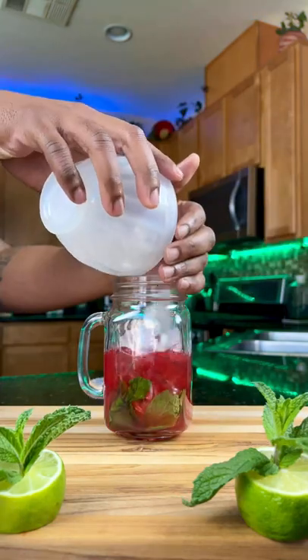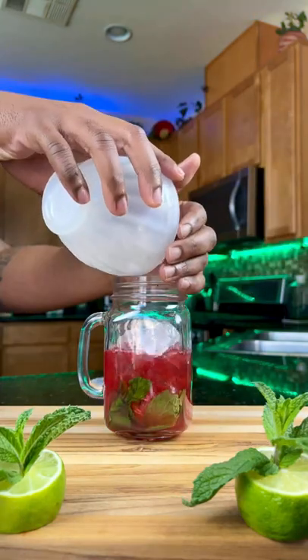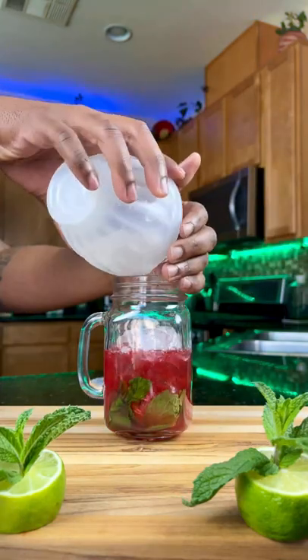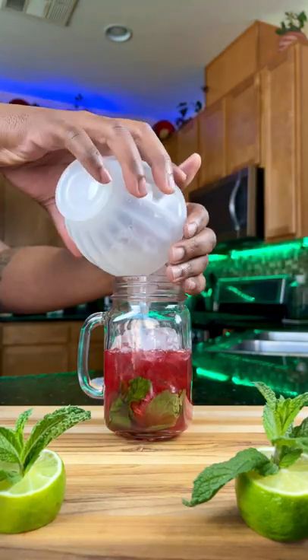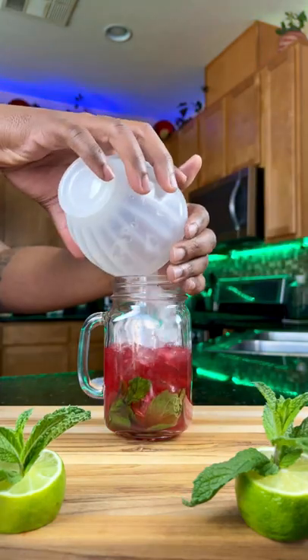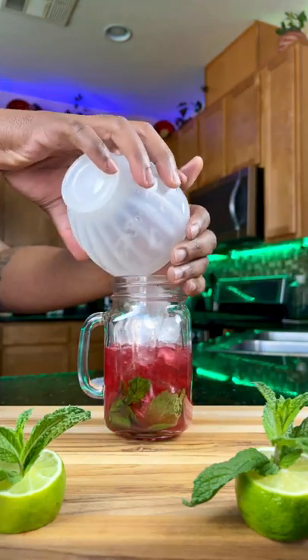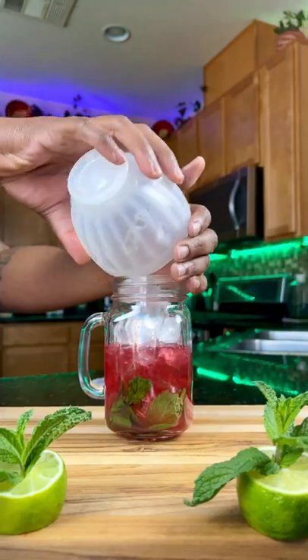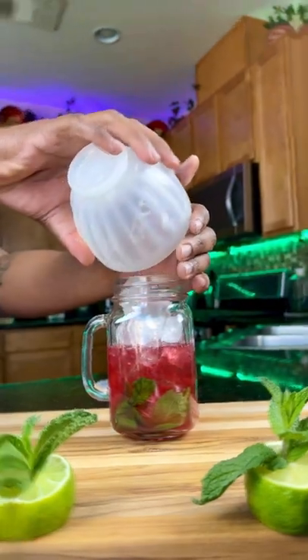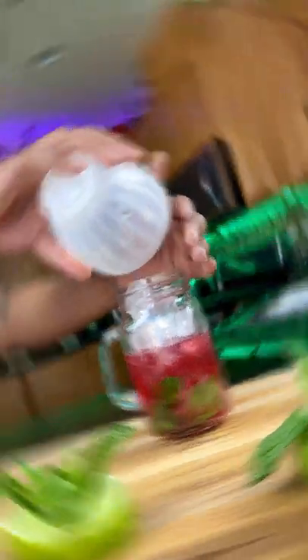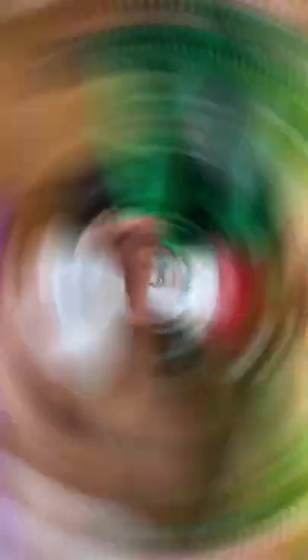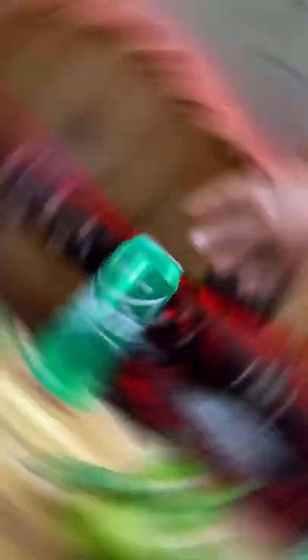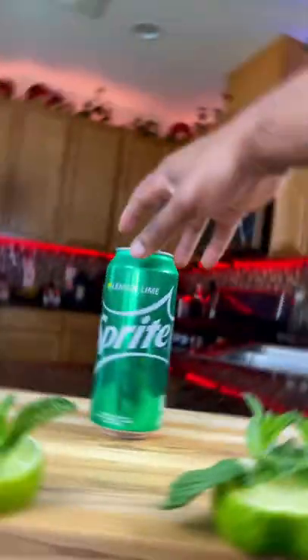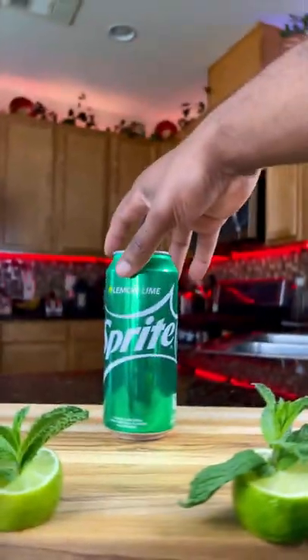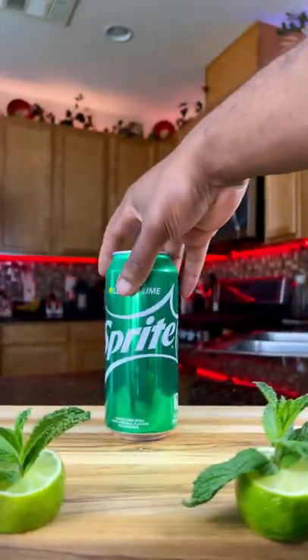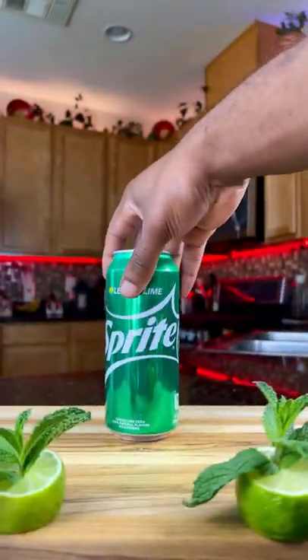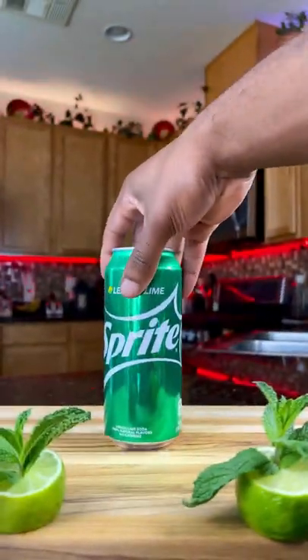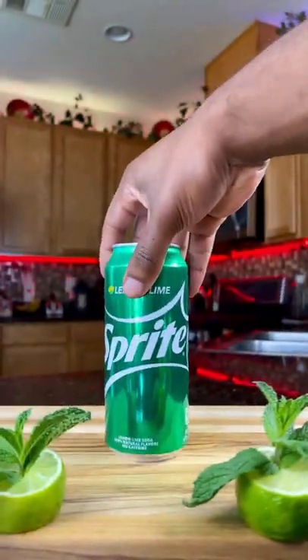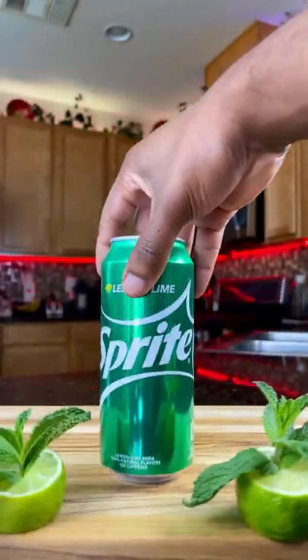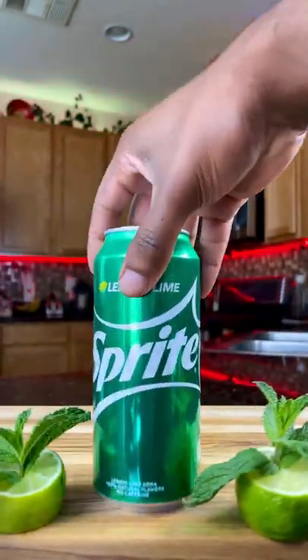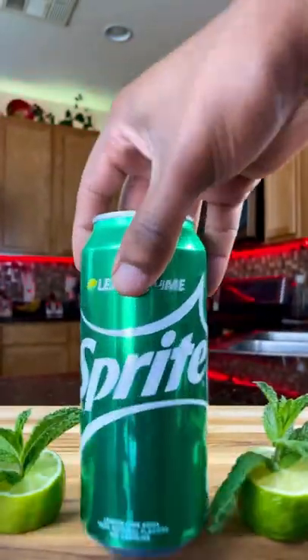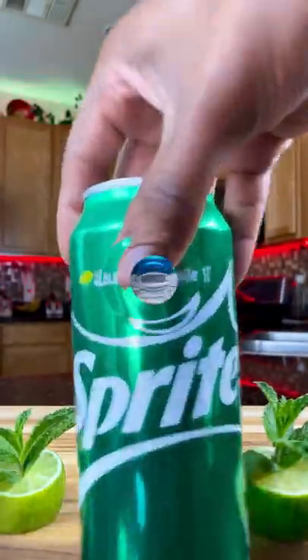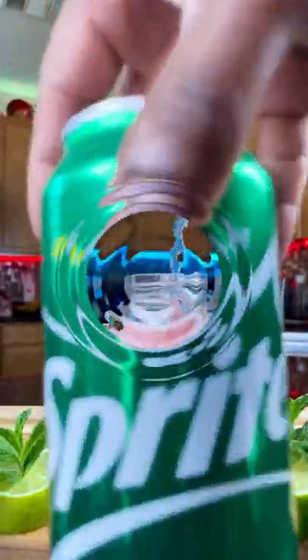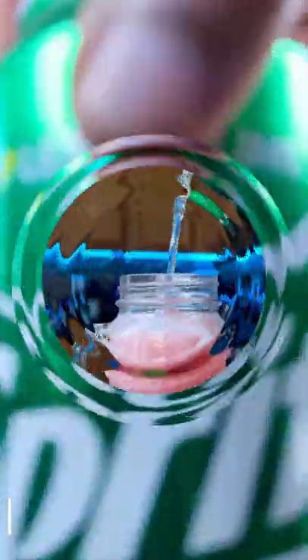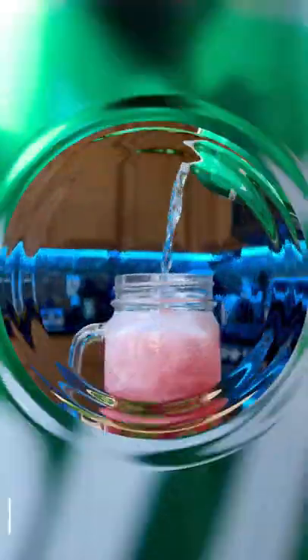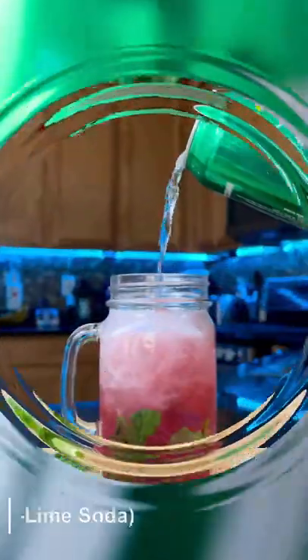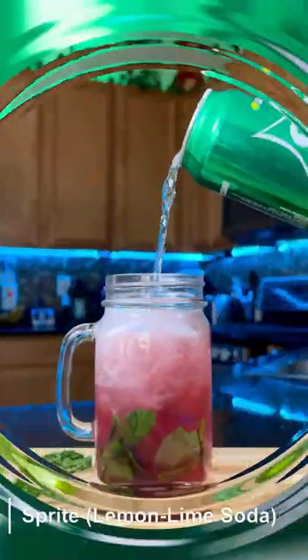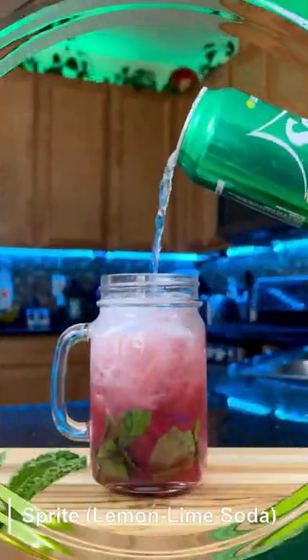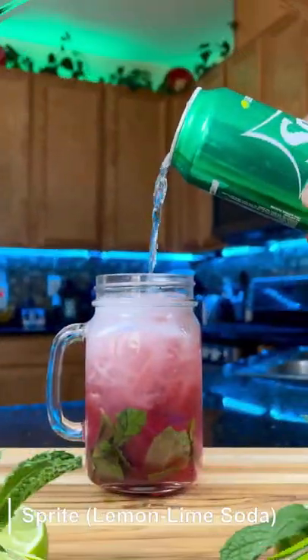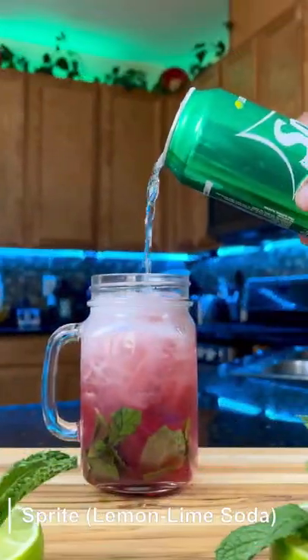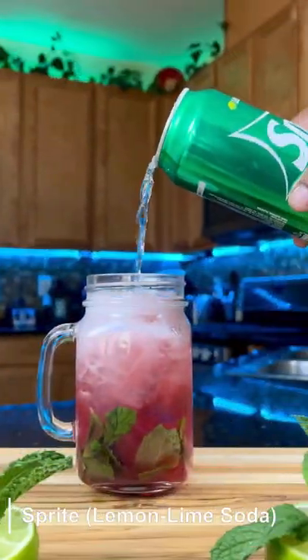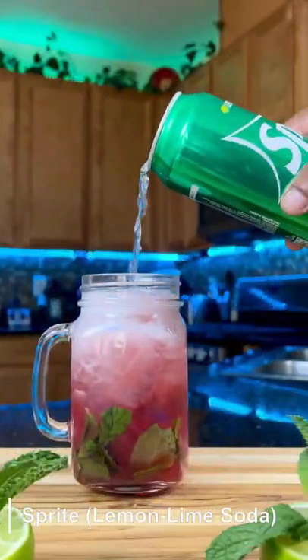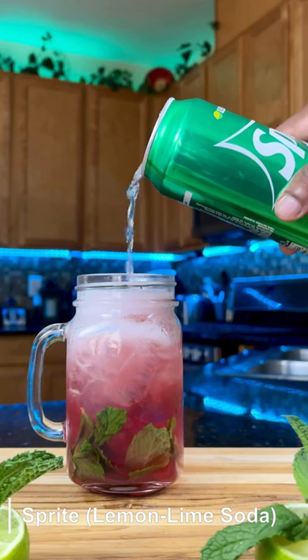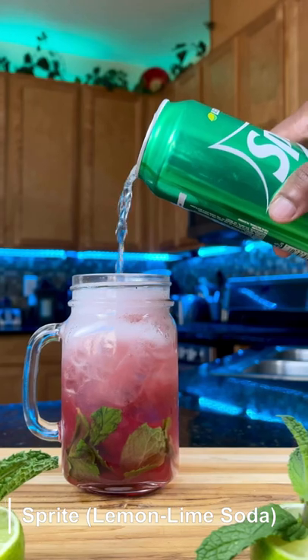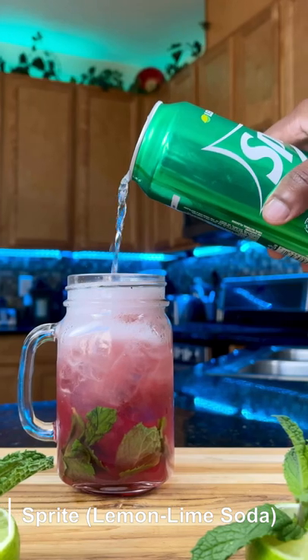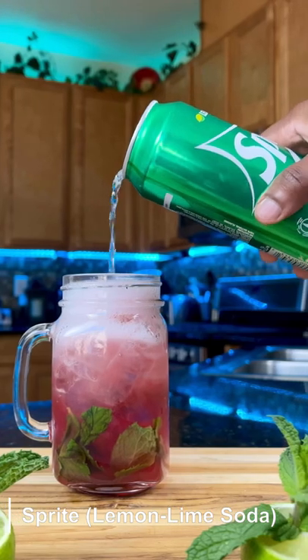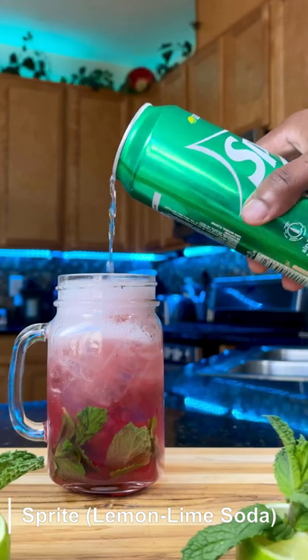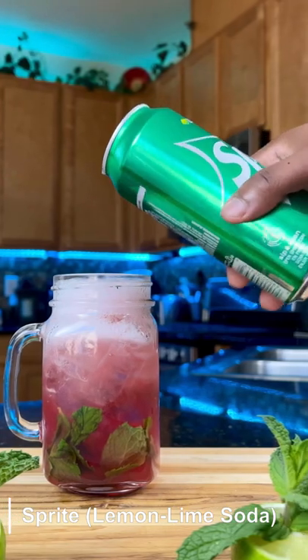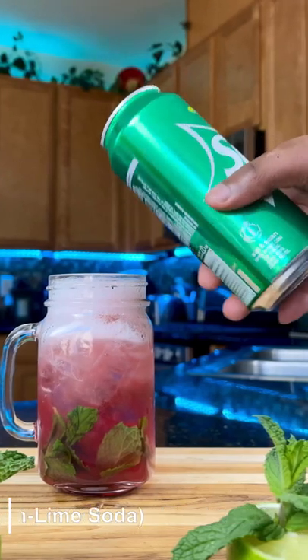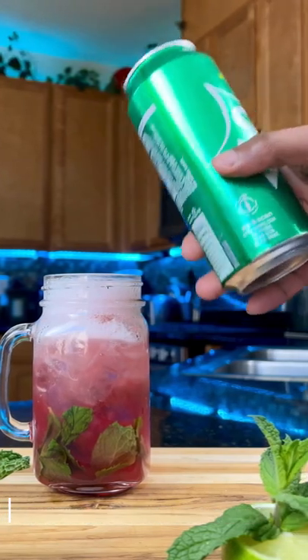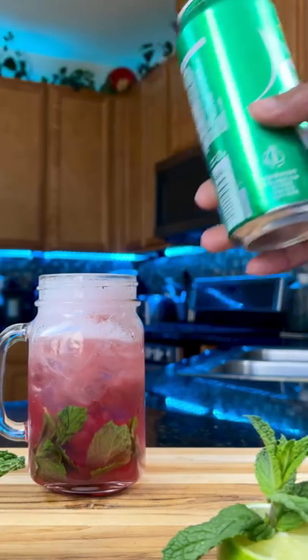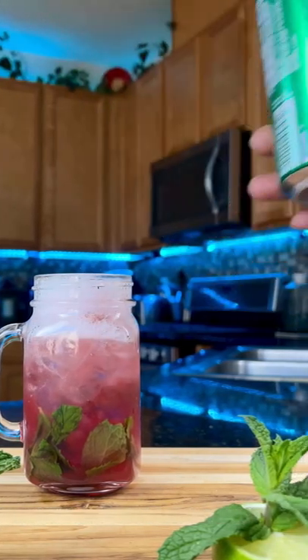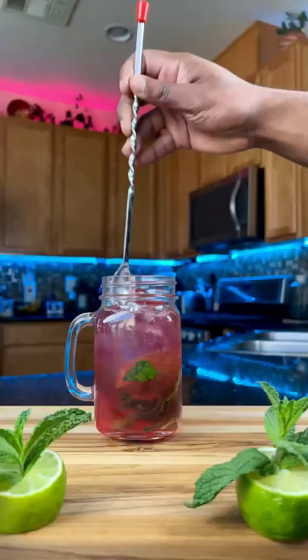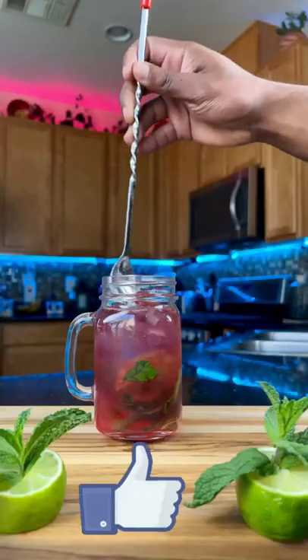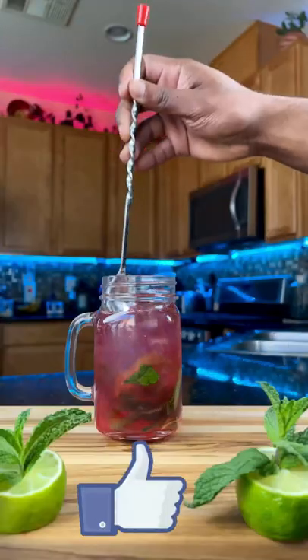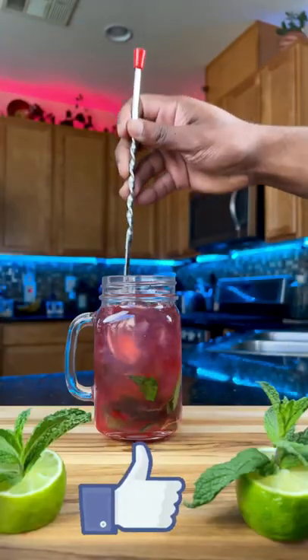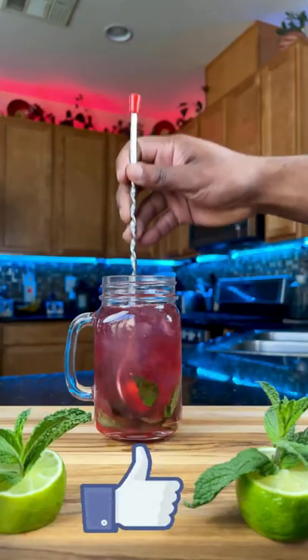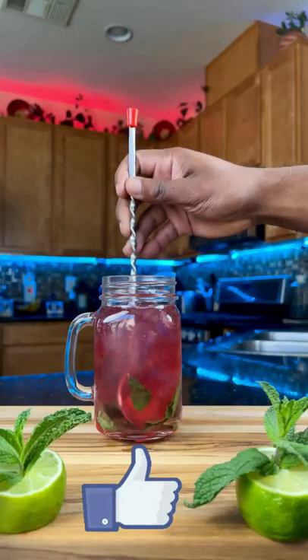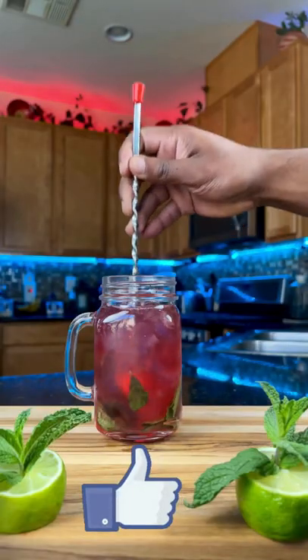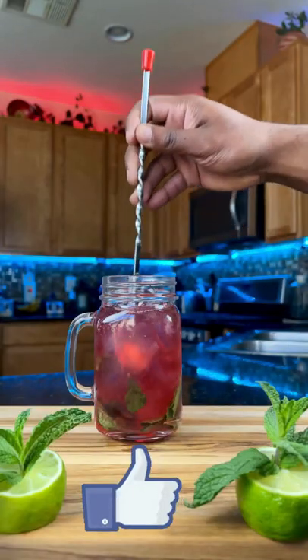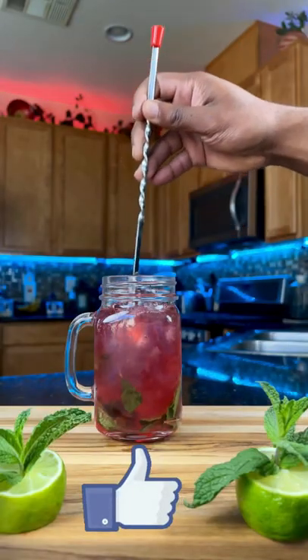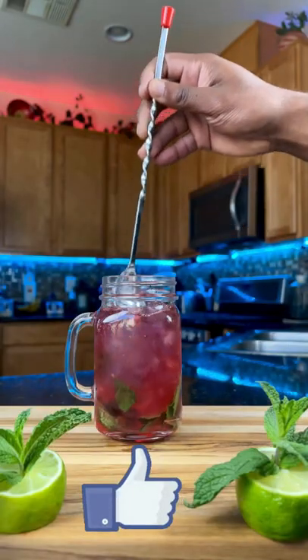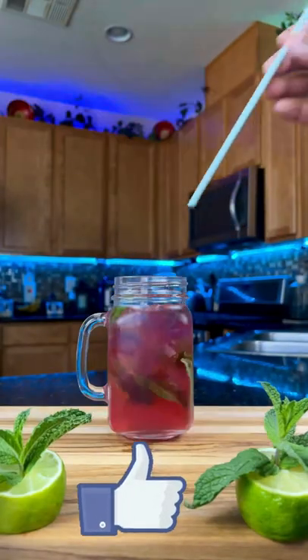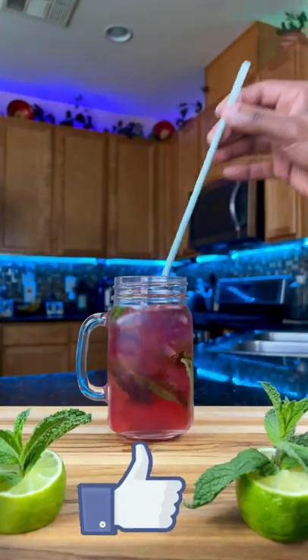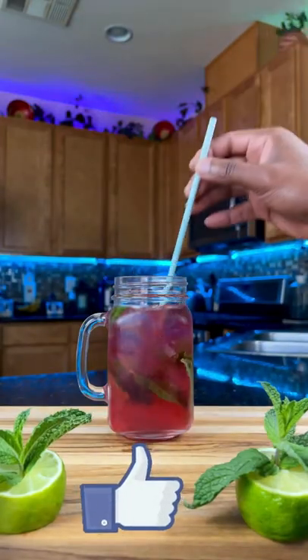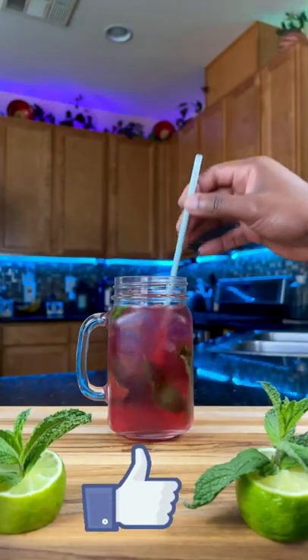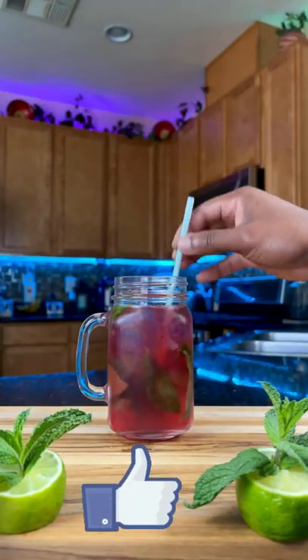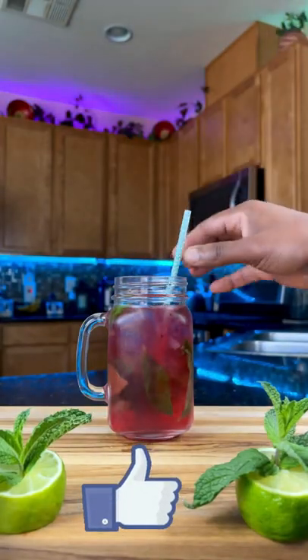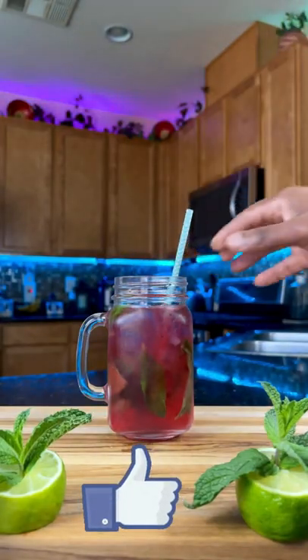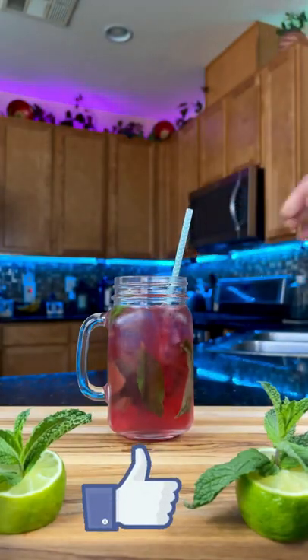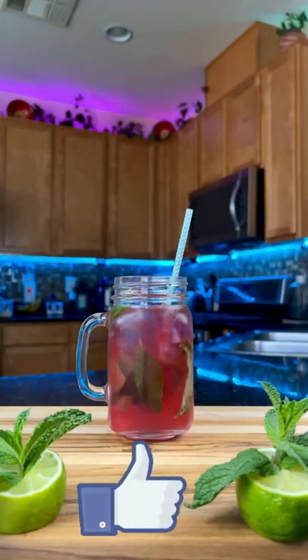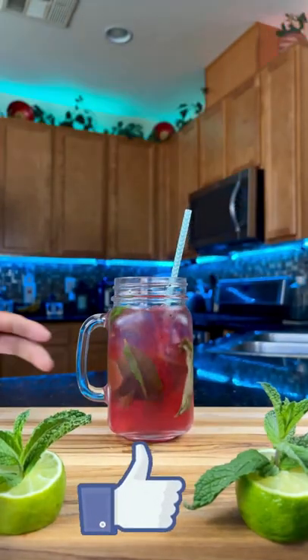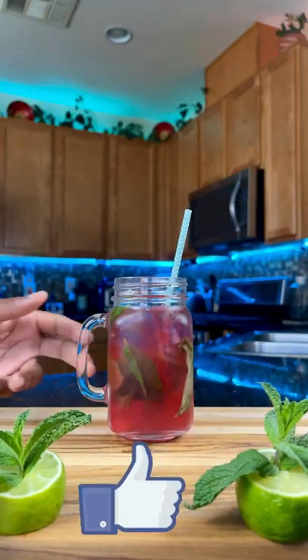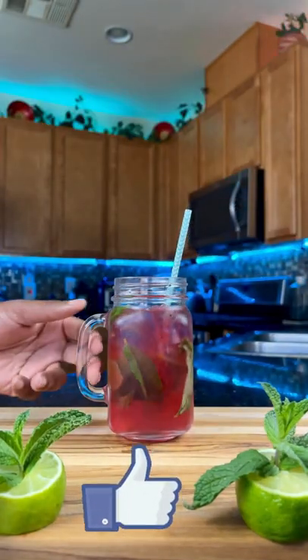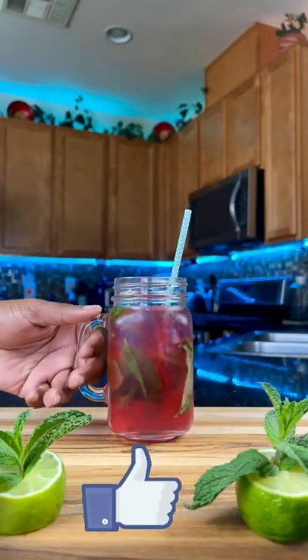Add your ice. Top it off with Sprite. Easy work. Hope you enjoy. Thank you for watching.